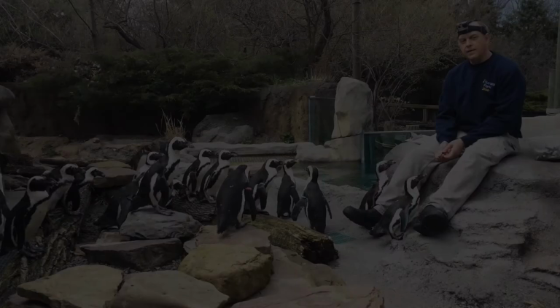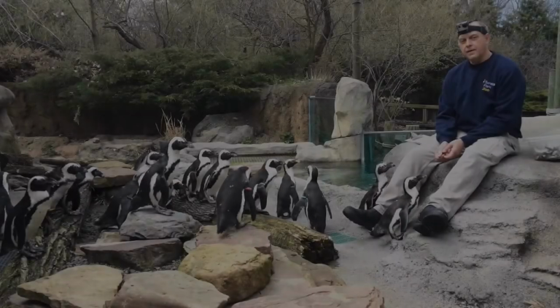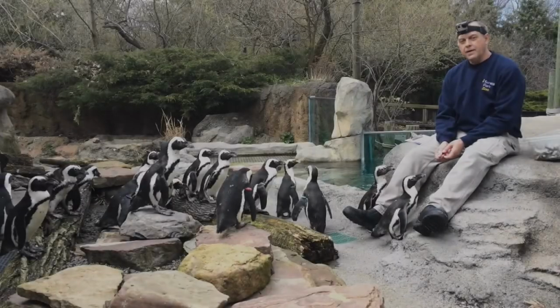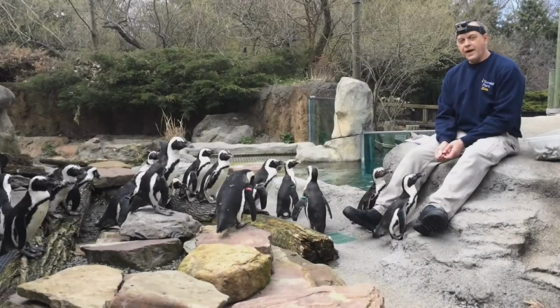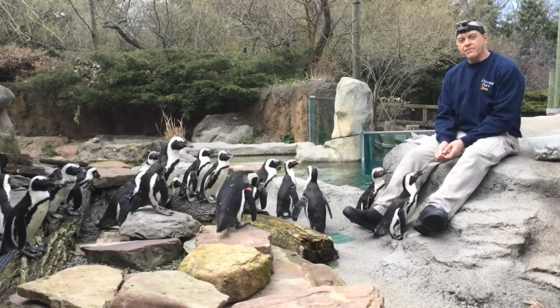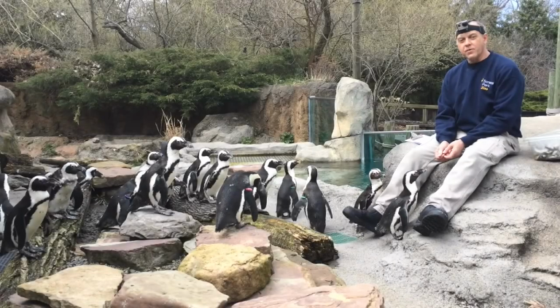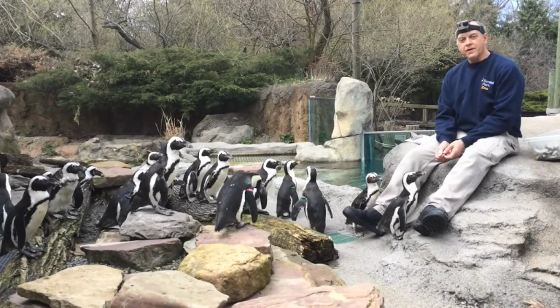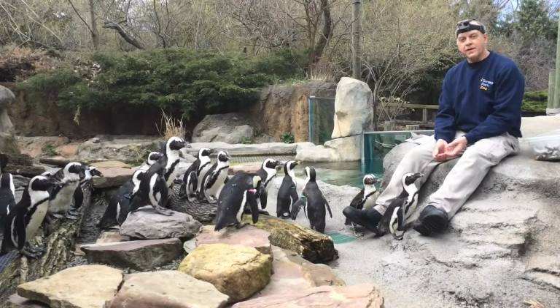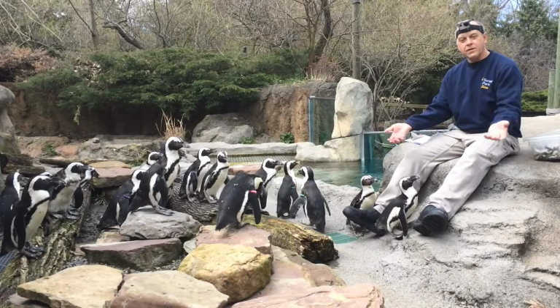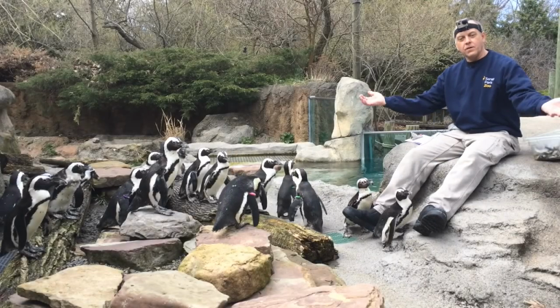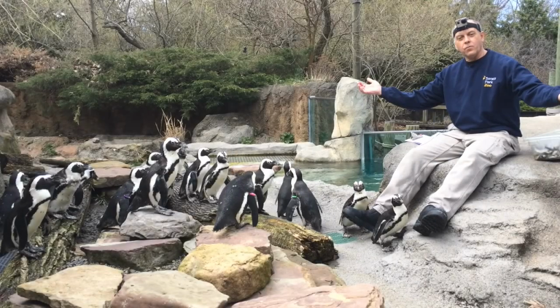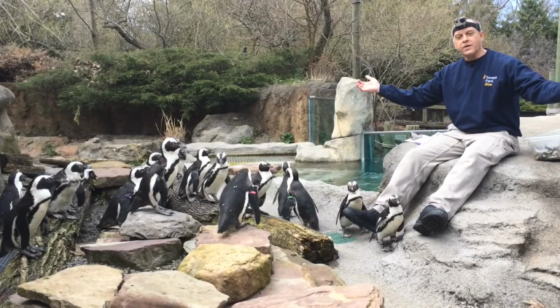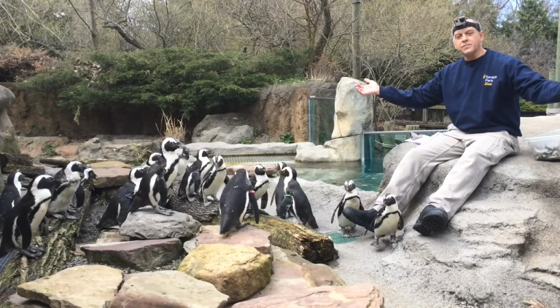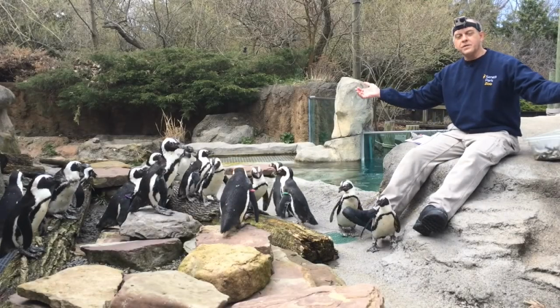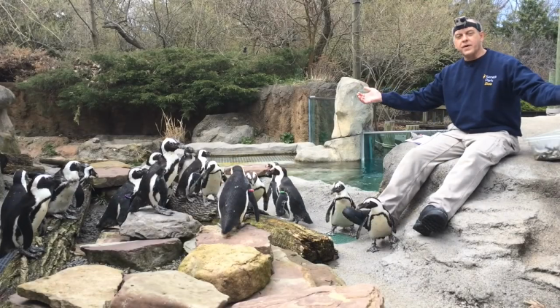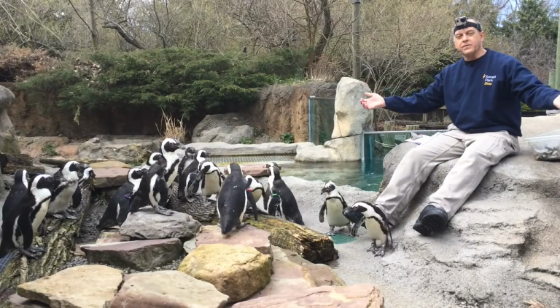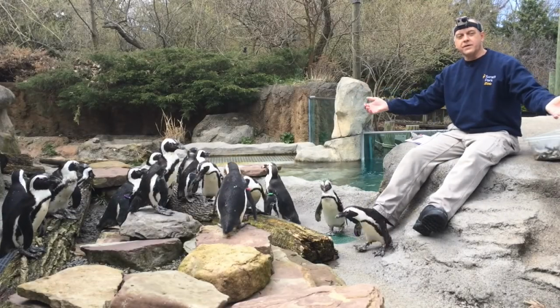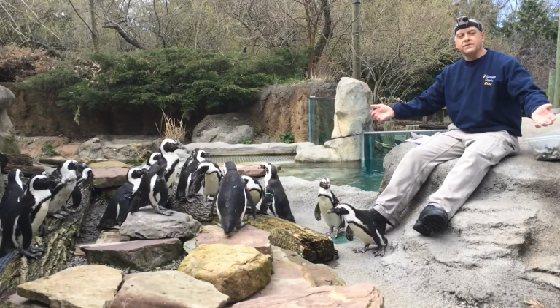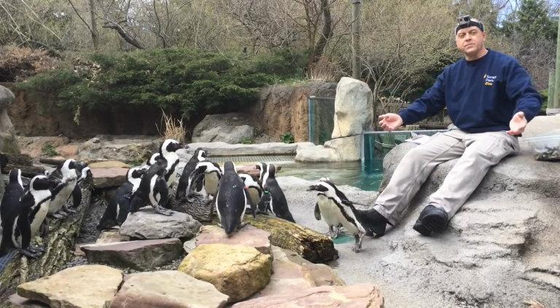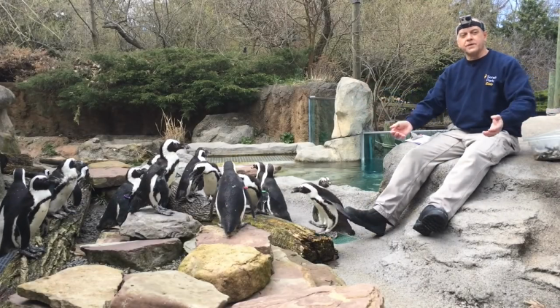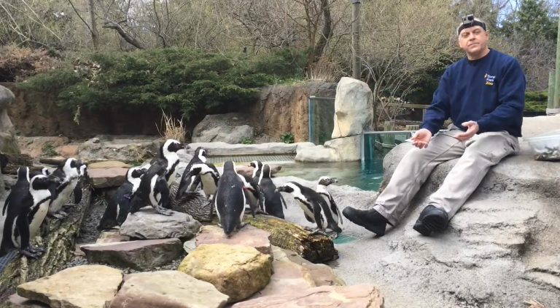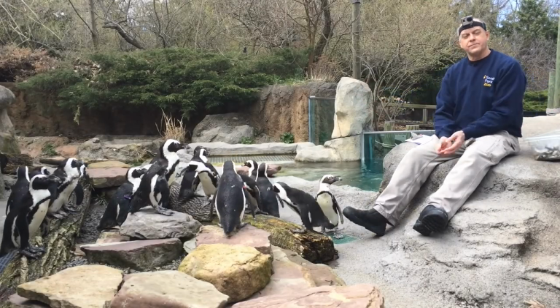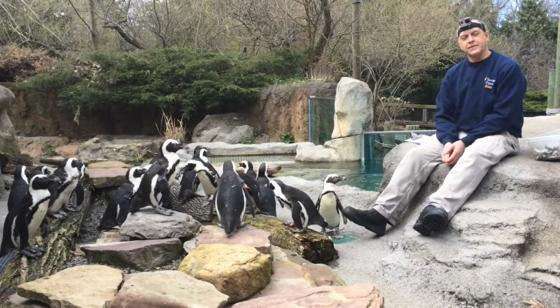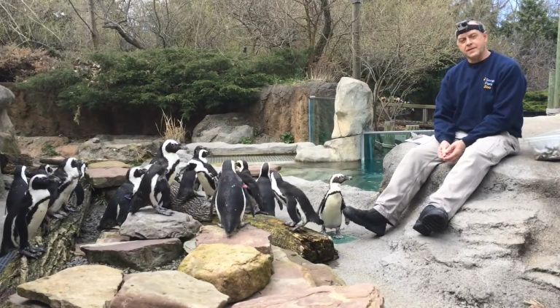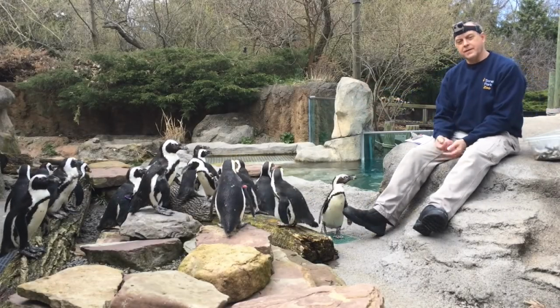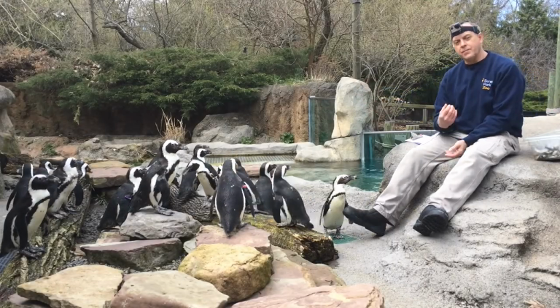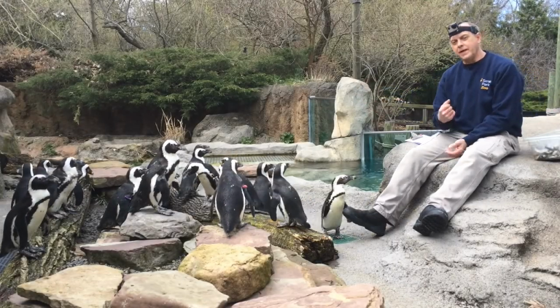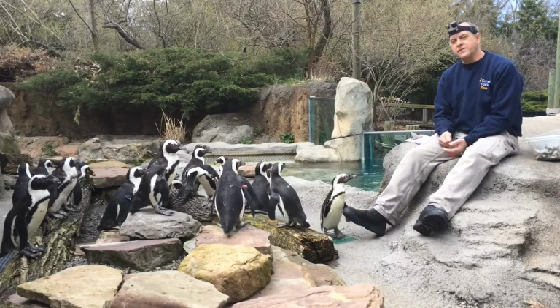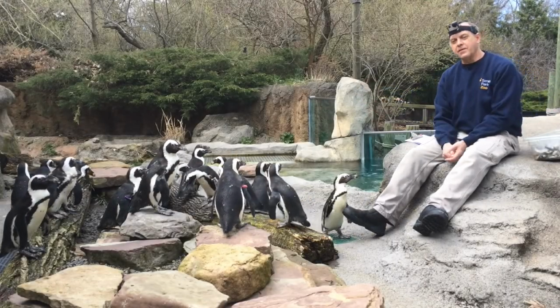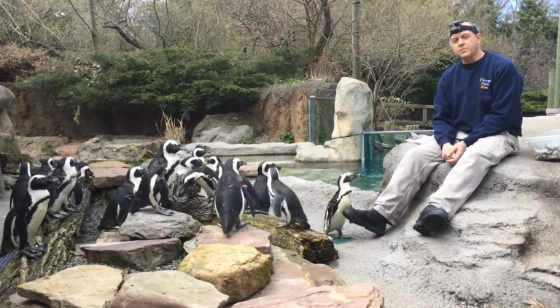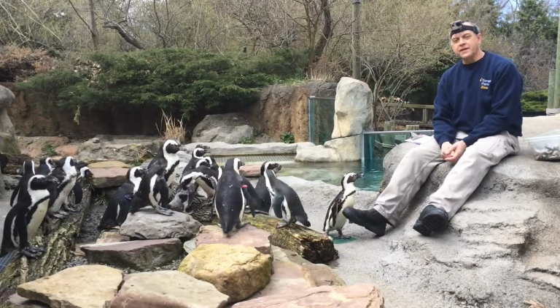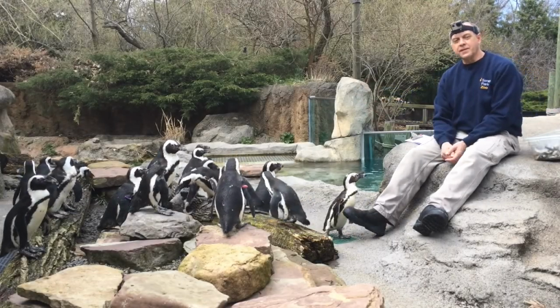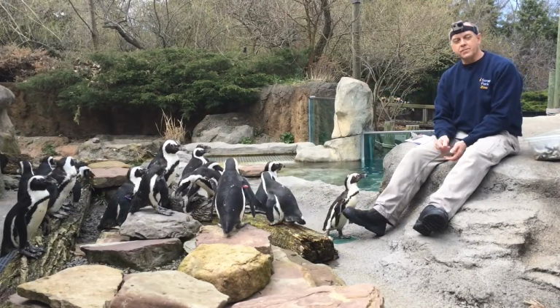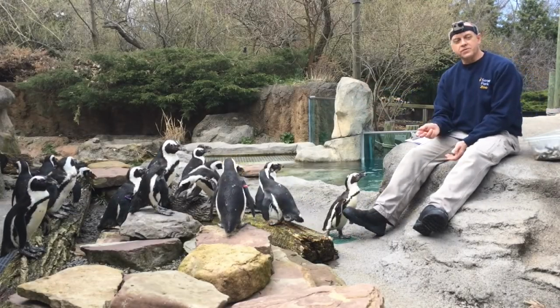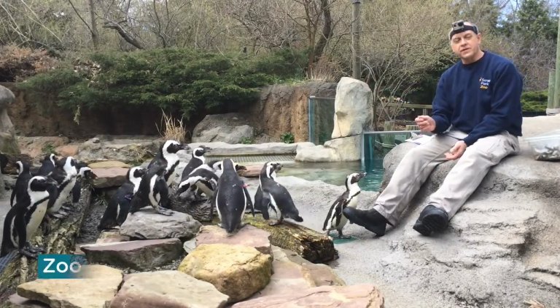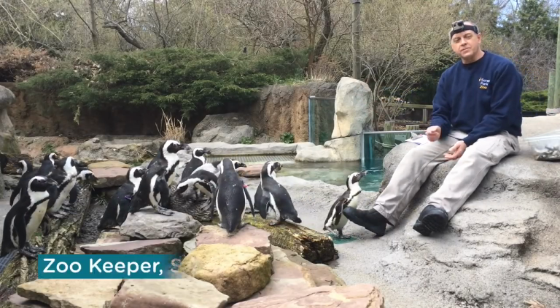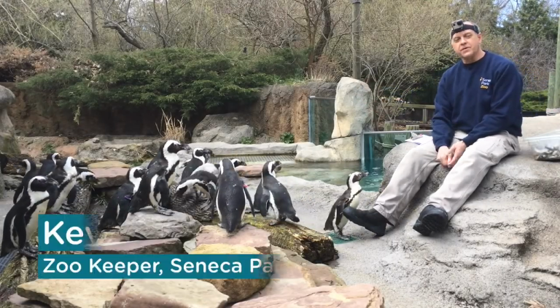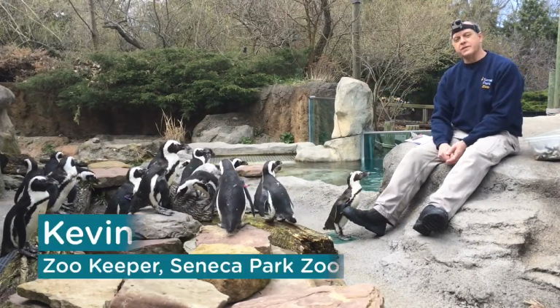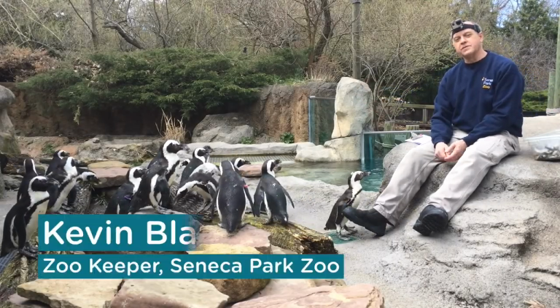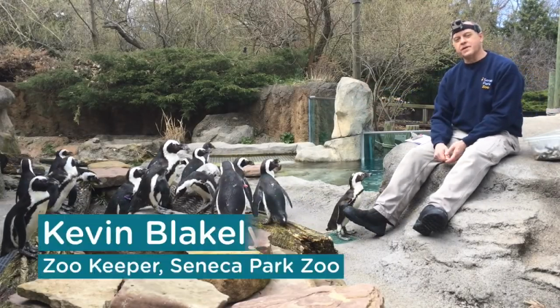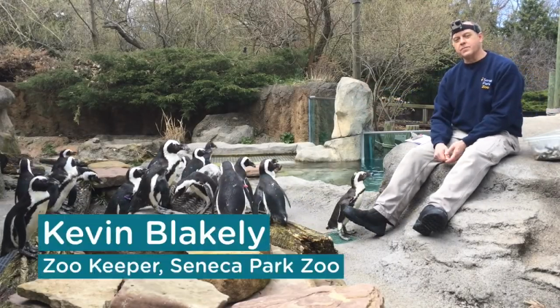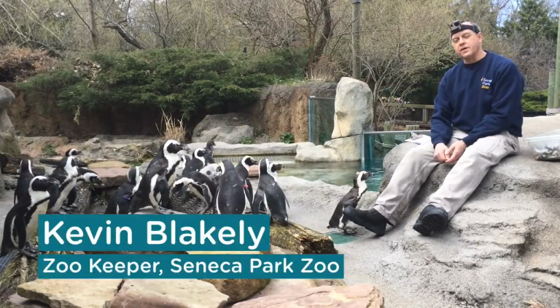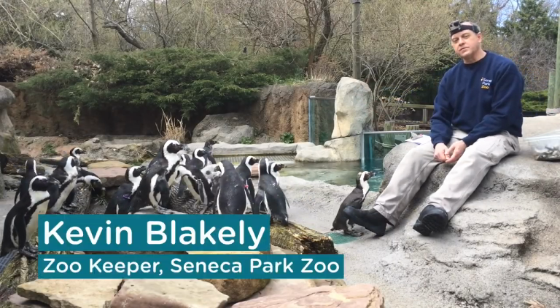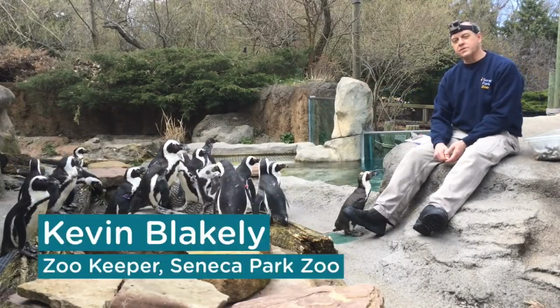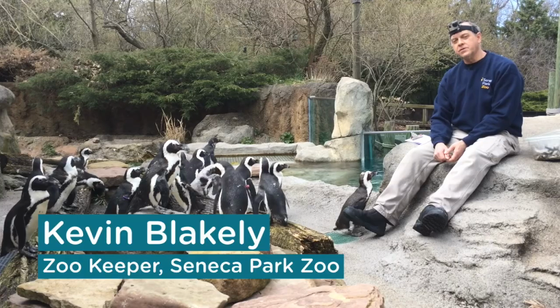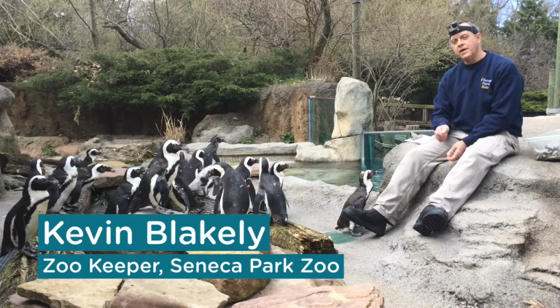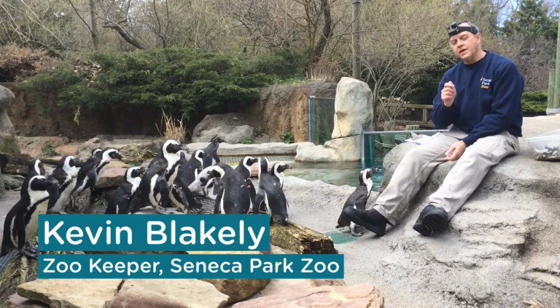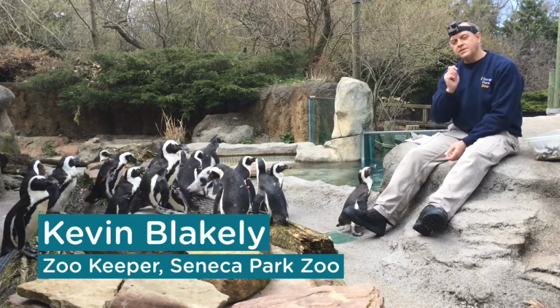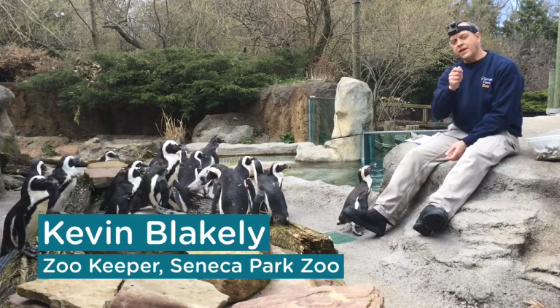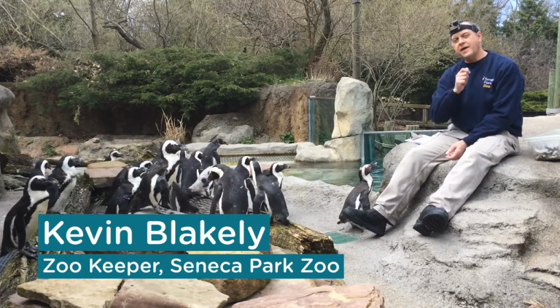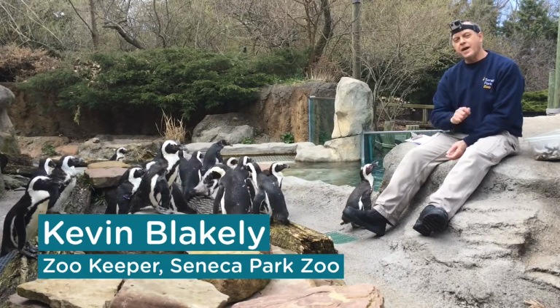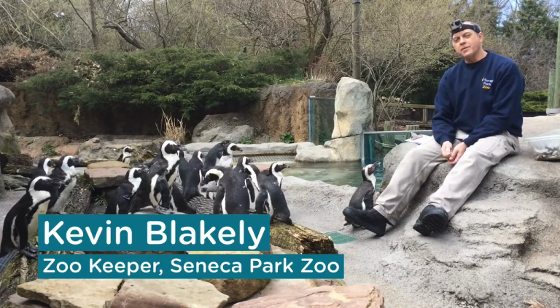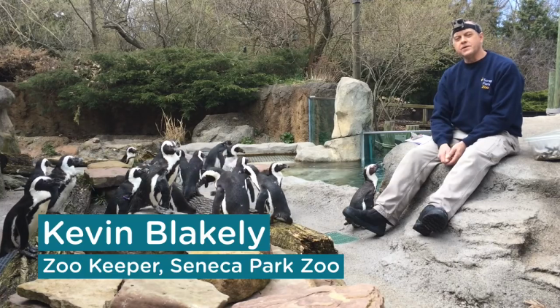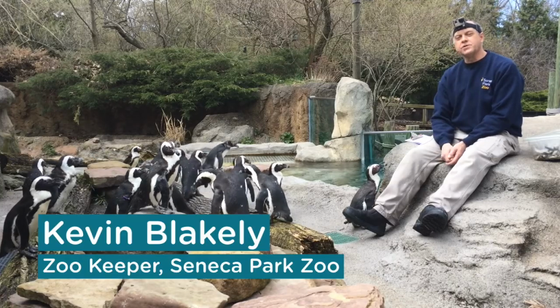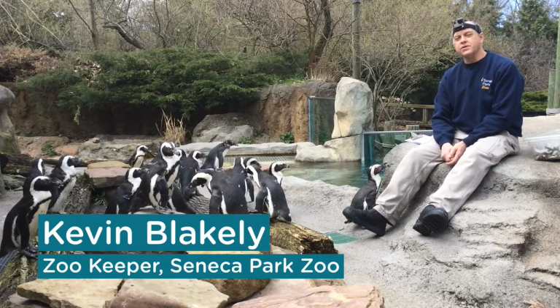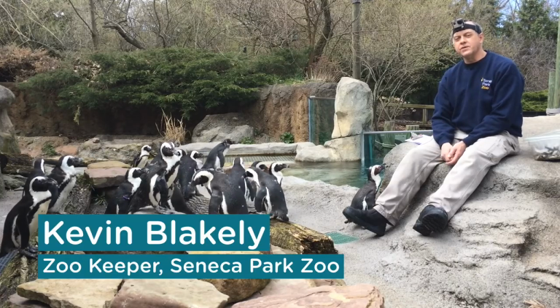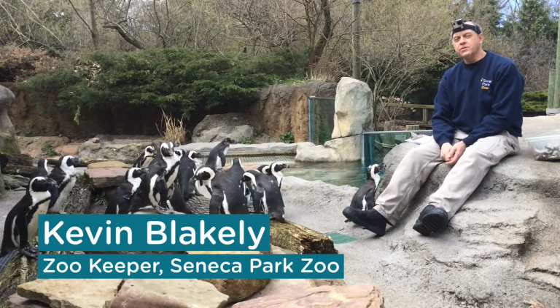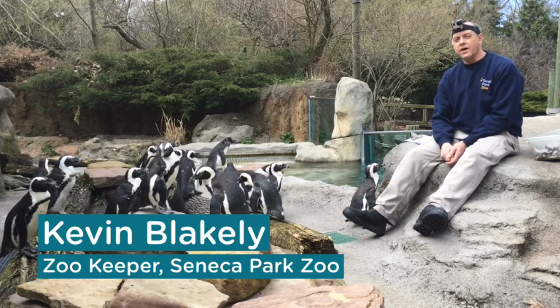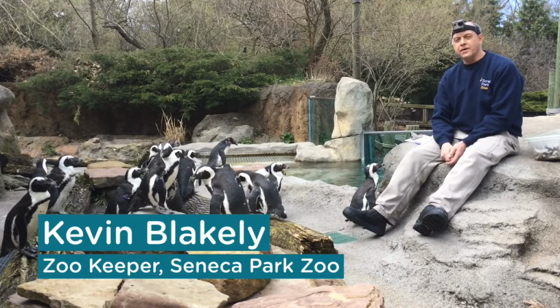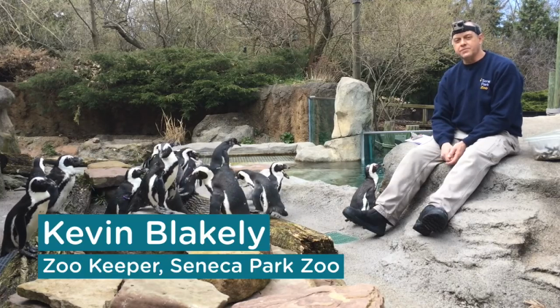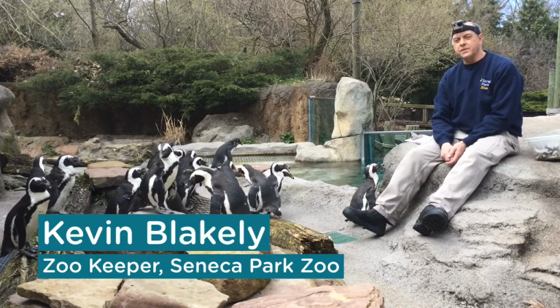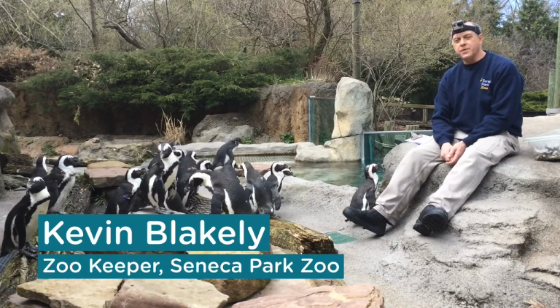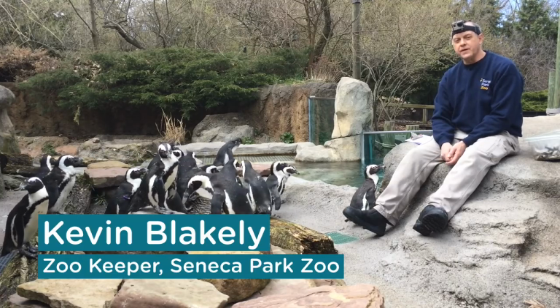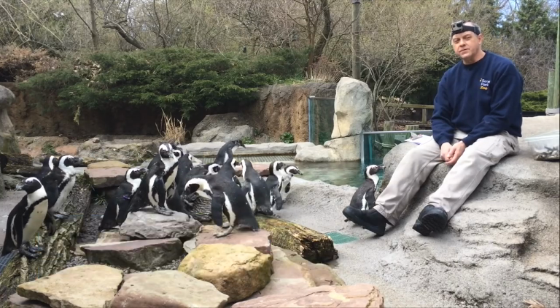Hi everyone, welcome to the penguin exhibit. My name is Kevin Blakely, I'm a zookeeper here at Sonic Park Zoo. Today I'm going to show you how to feed a penguin.